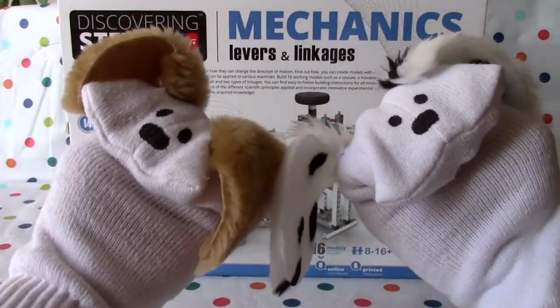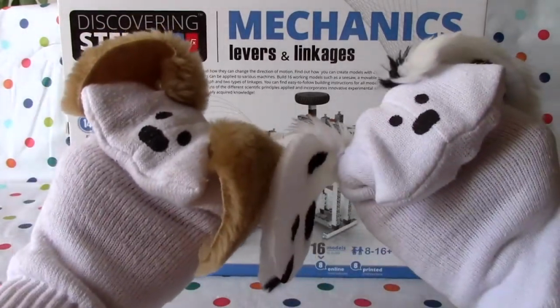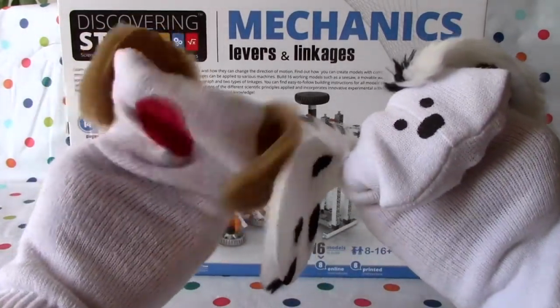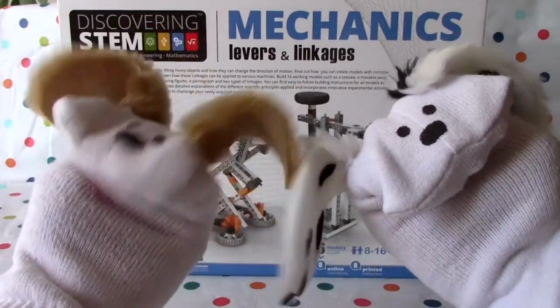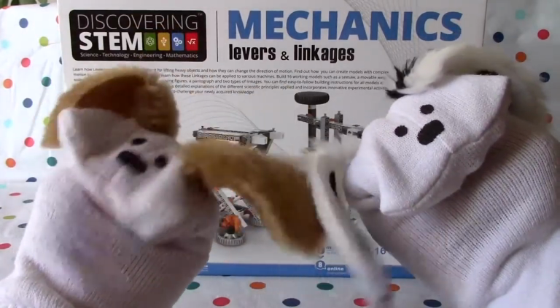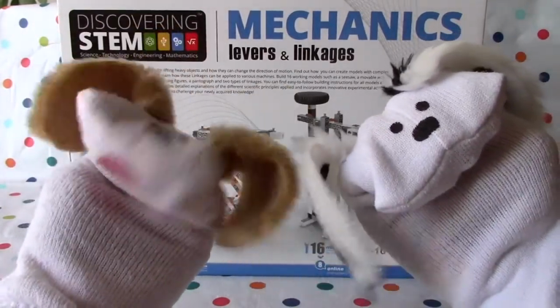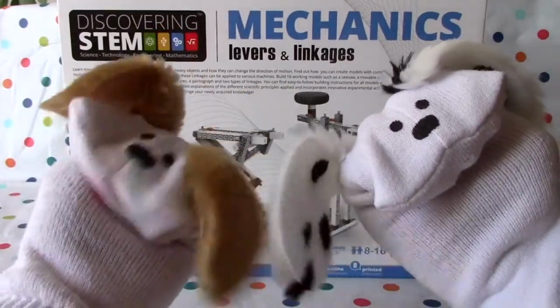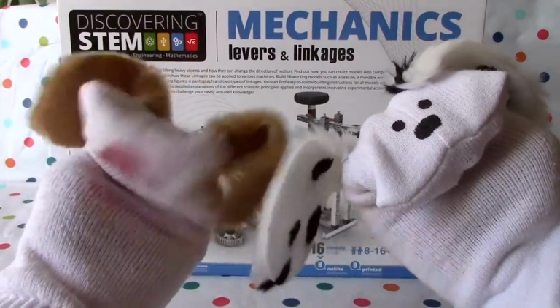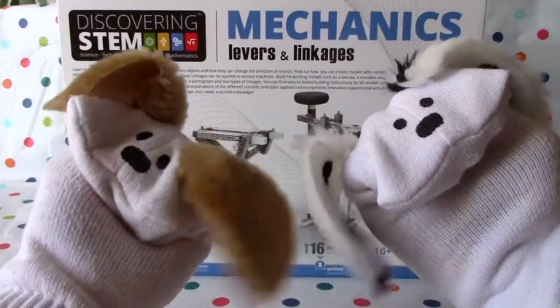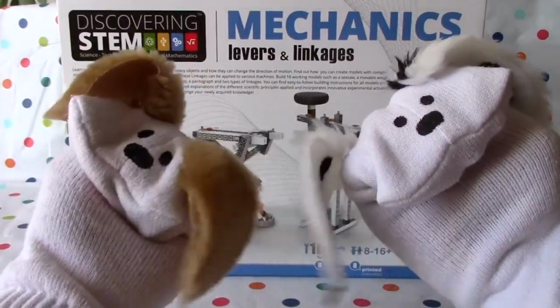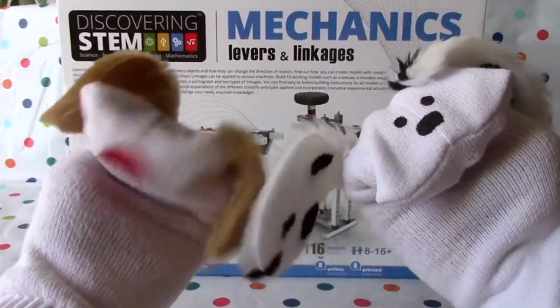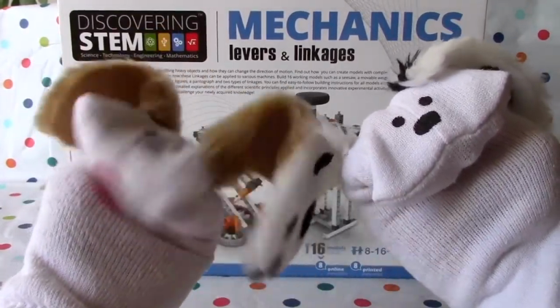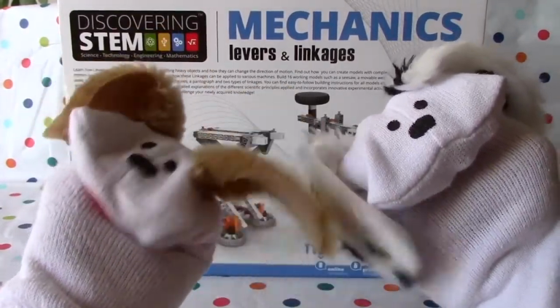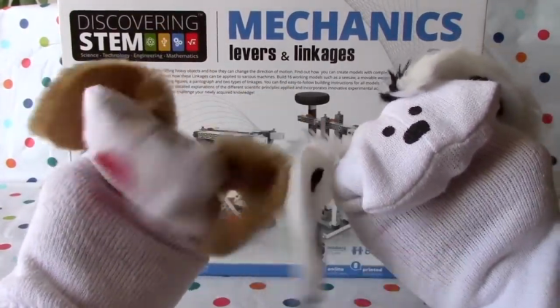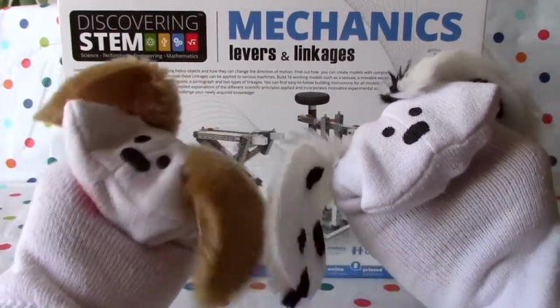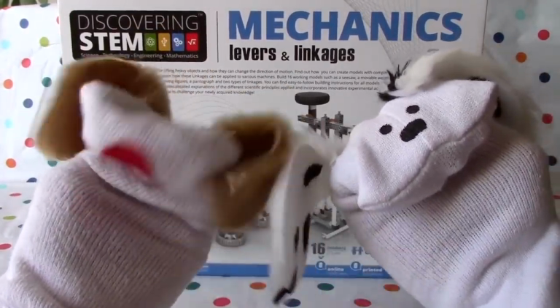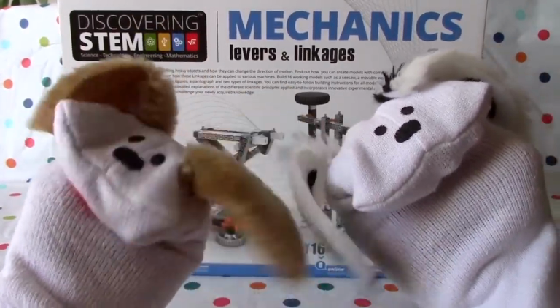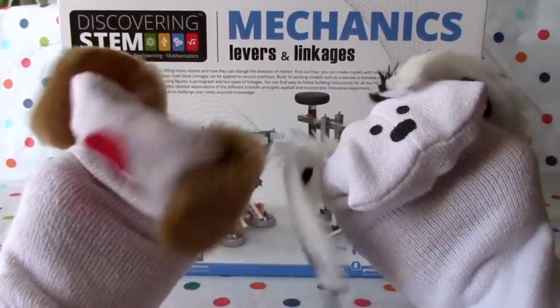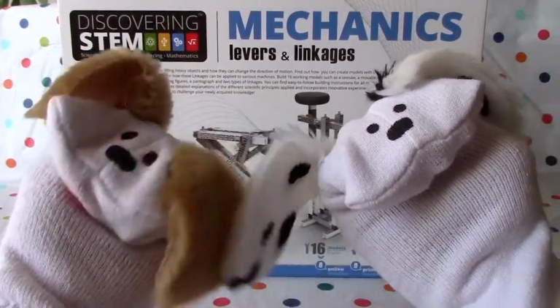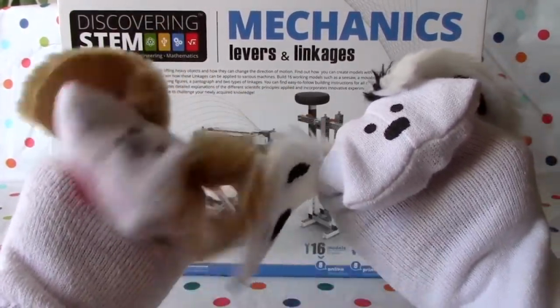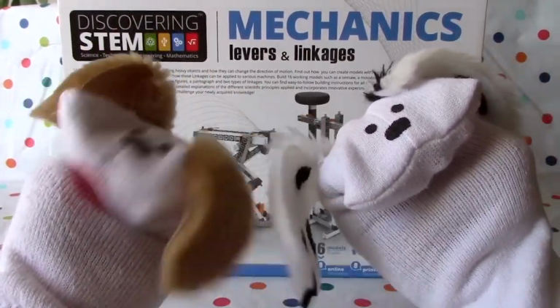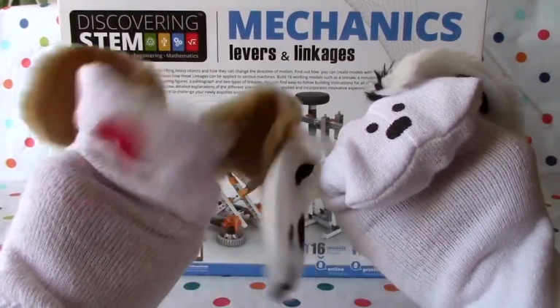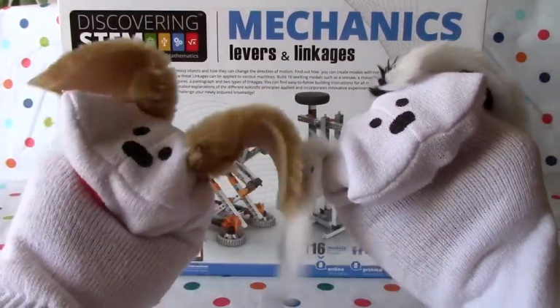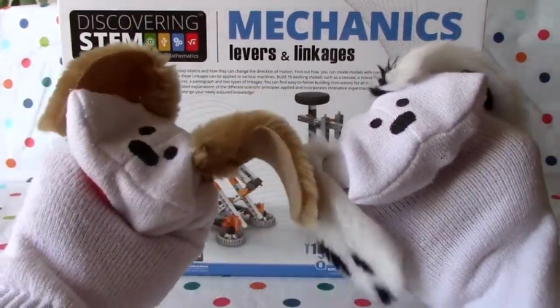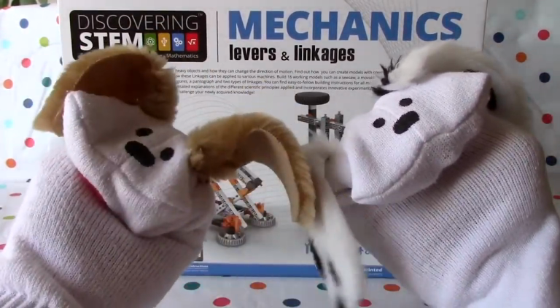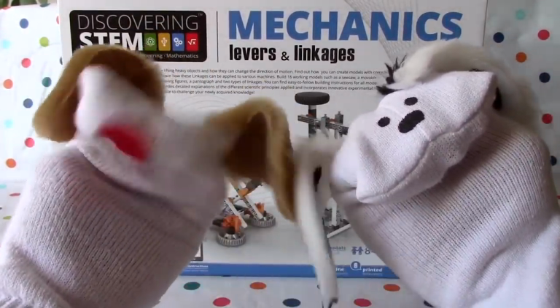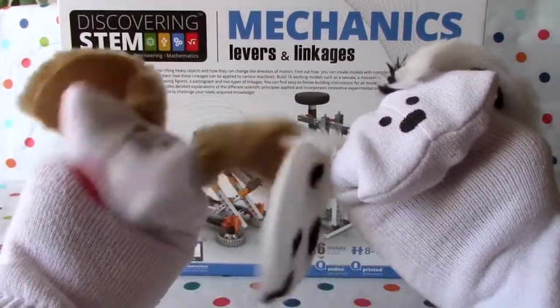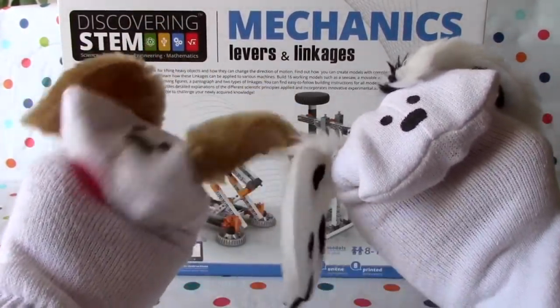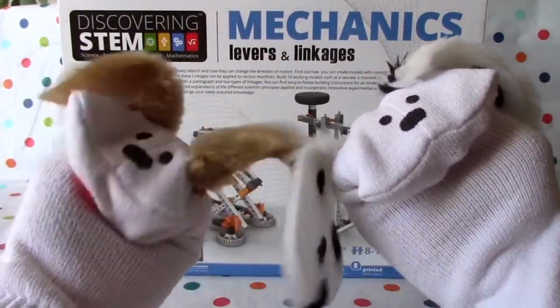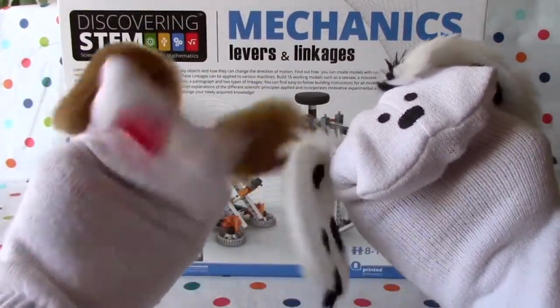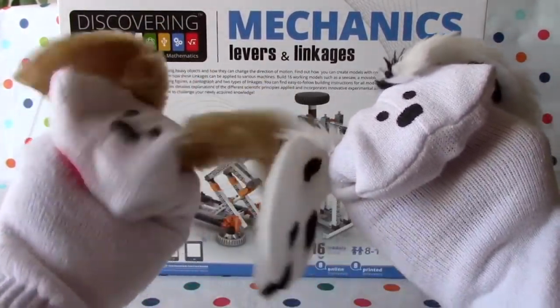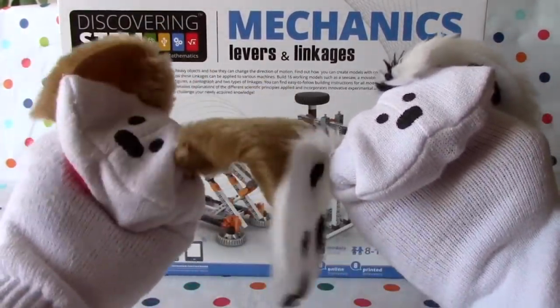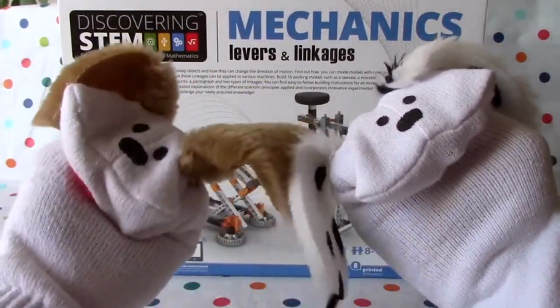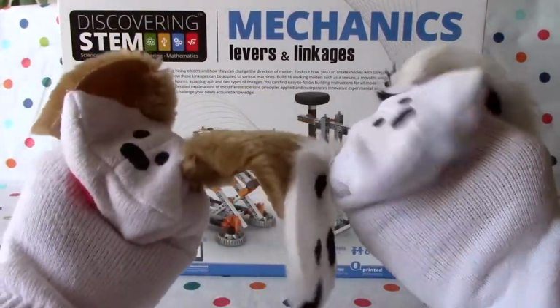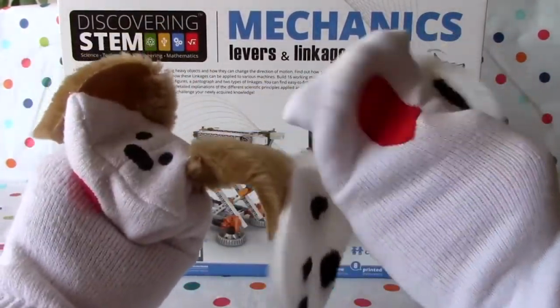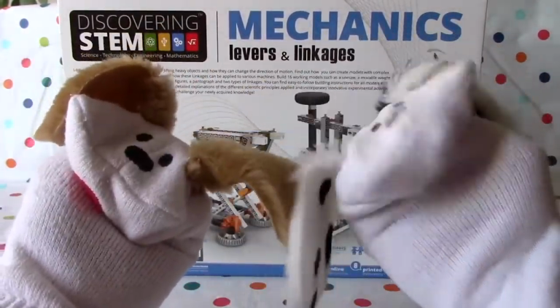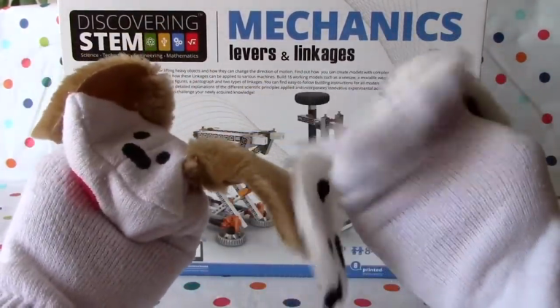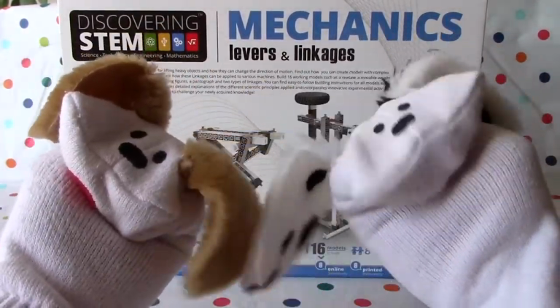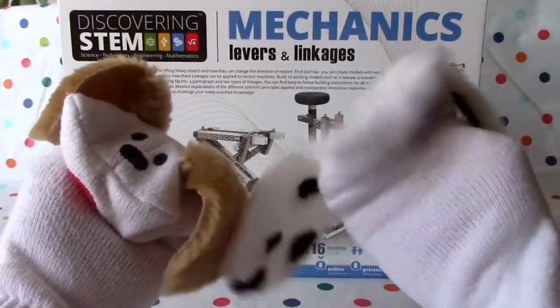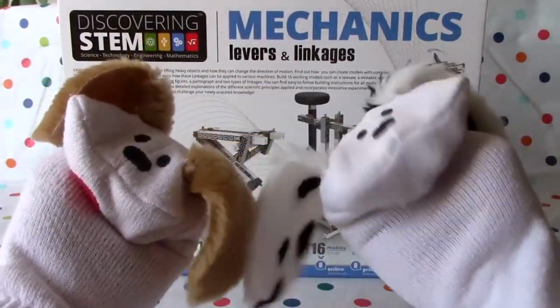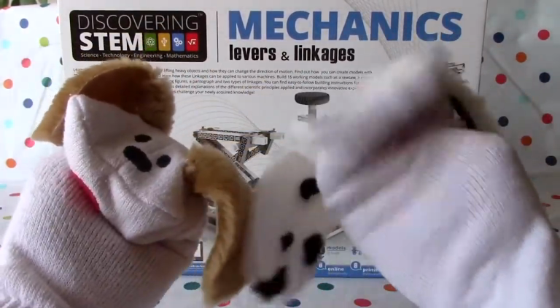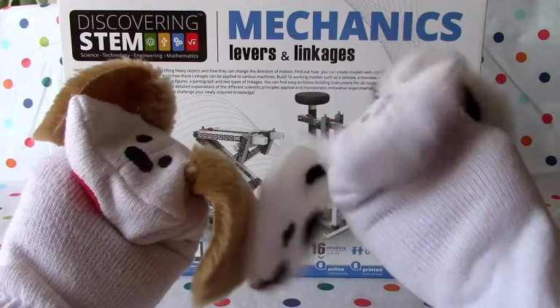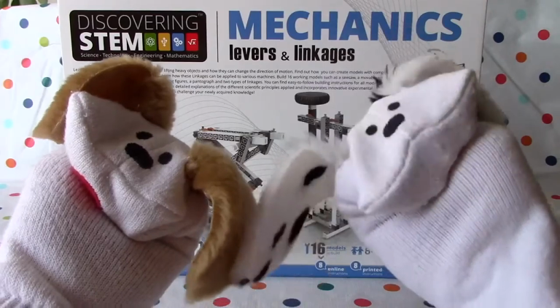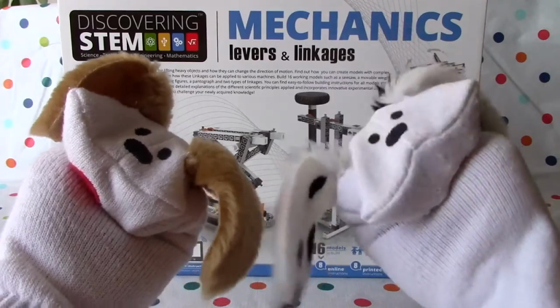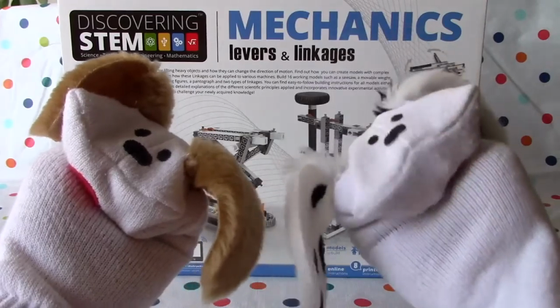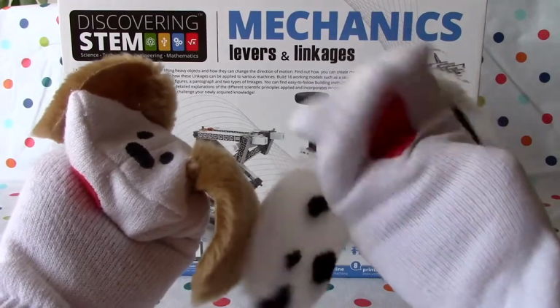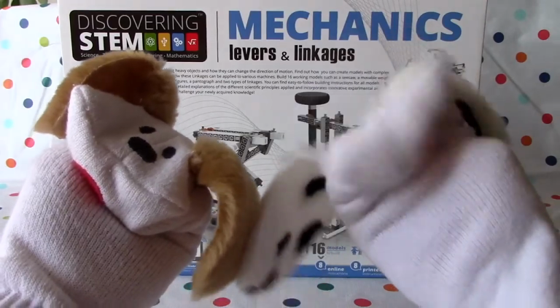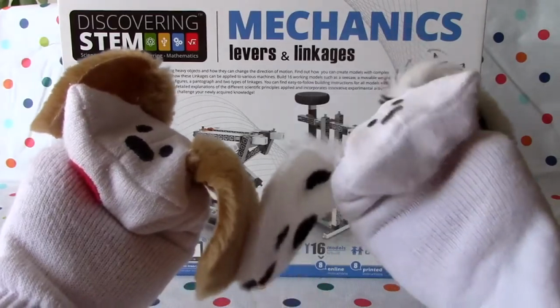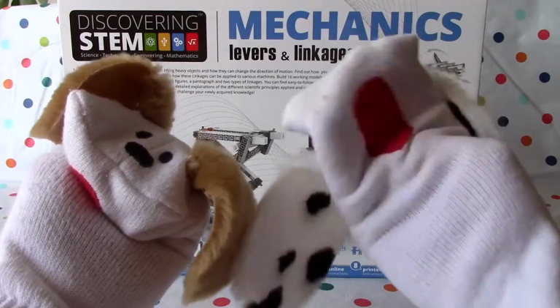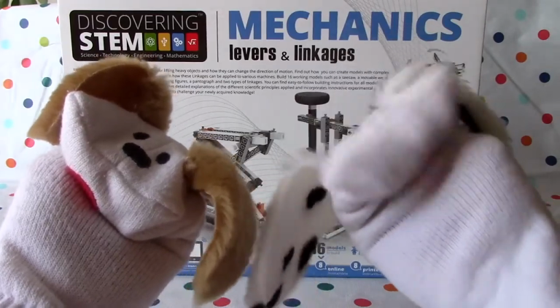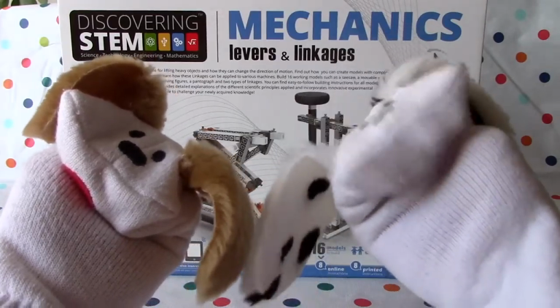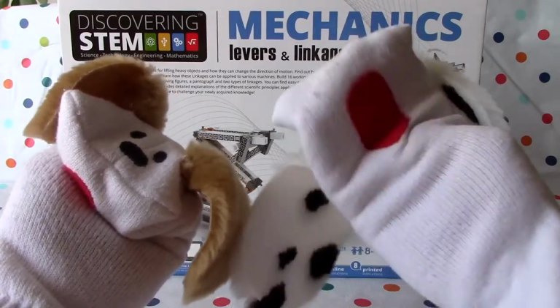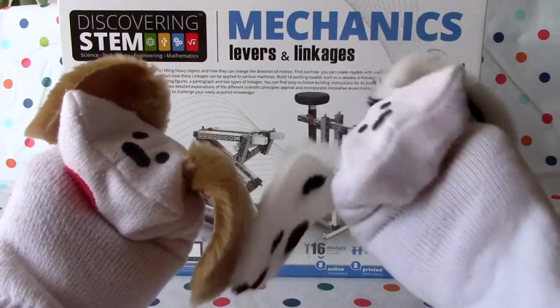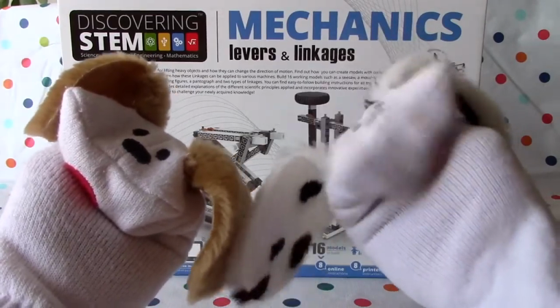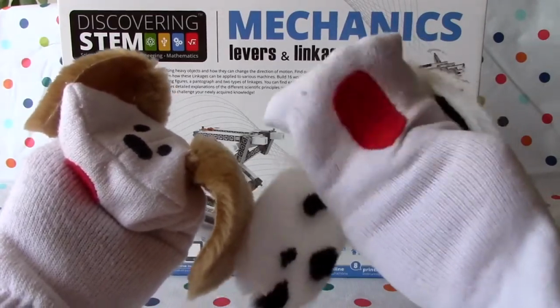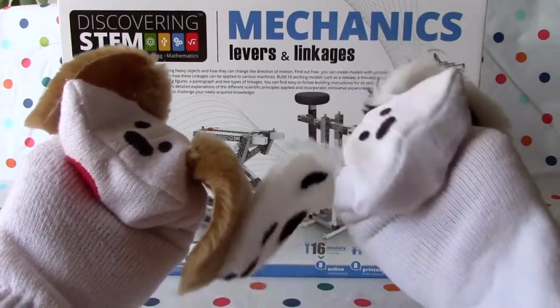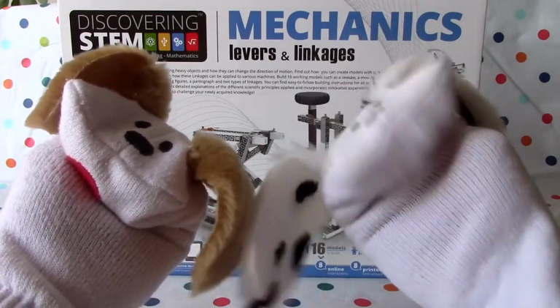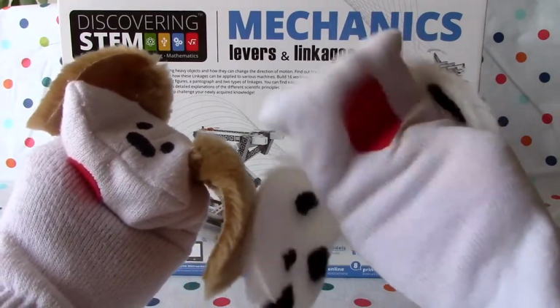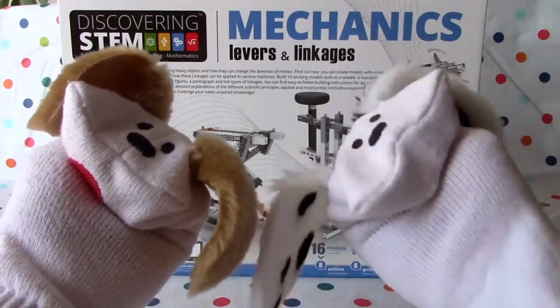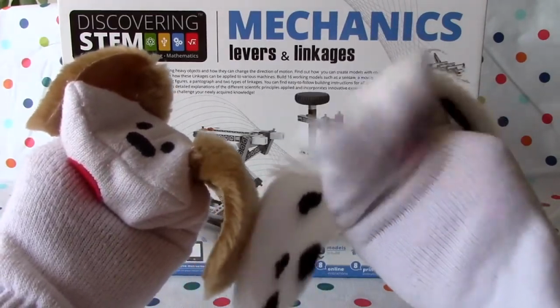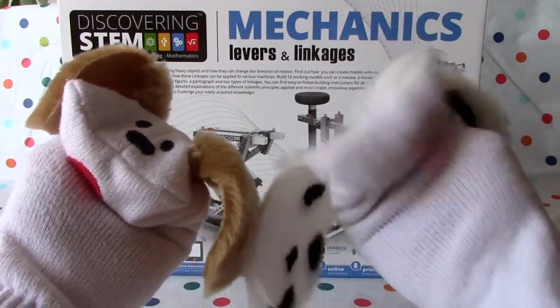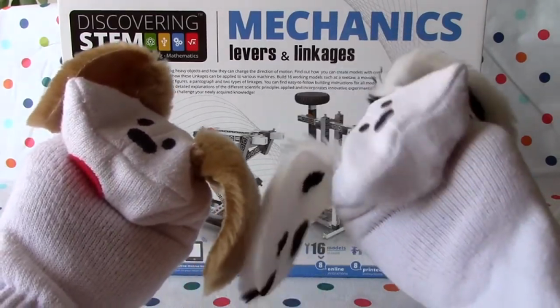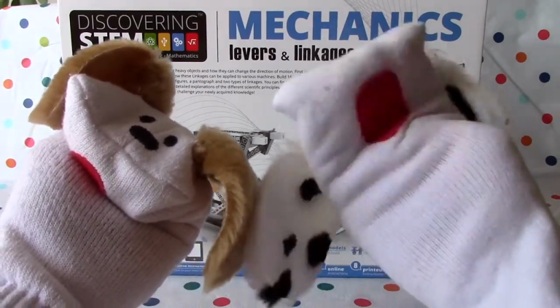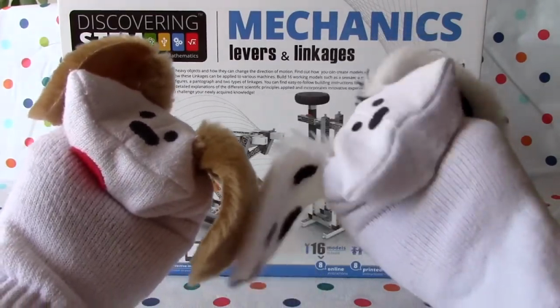Hello boys and girls. Welcome to Jabu Lani's Playhouse. I'm Jabu and I'm Lani, and today we're going to do more STEM stuff.